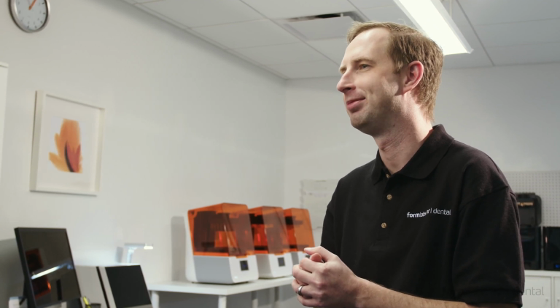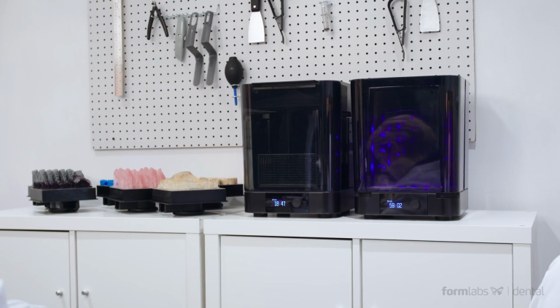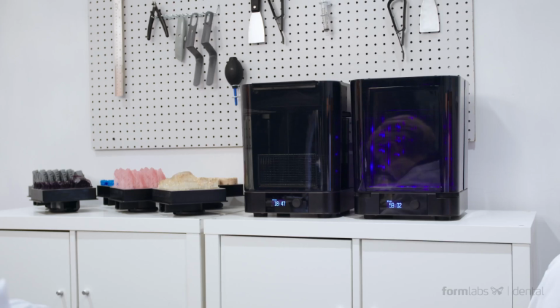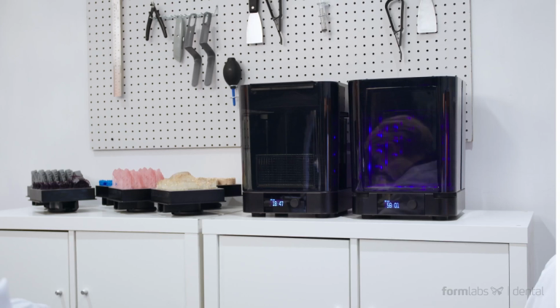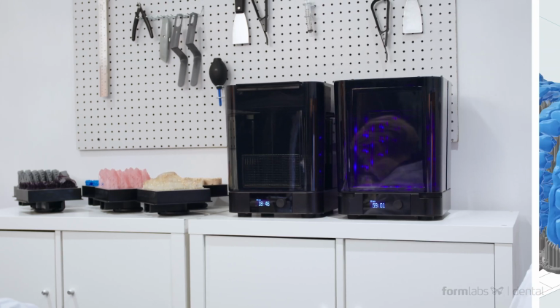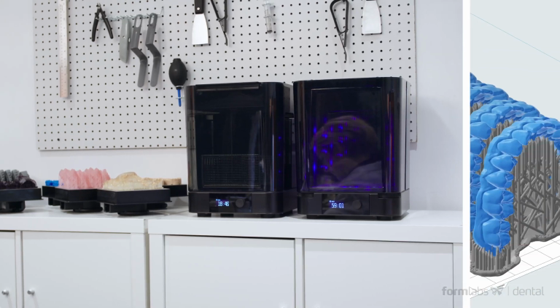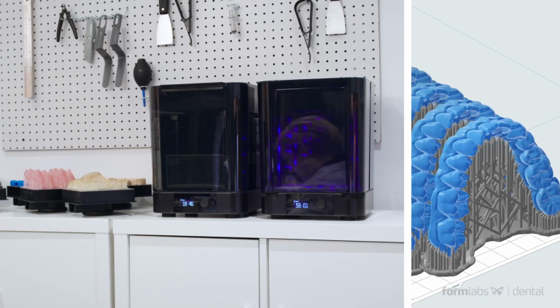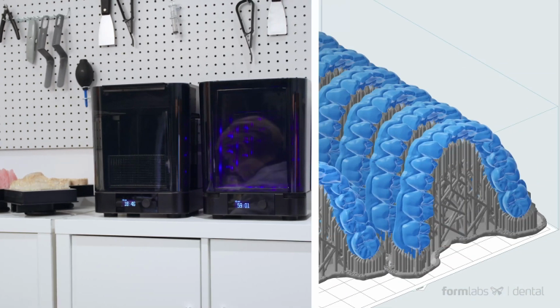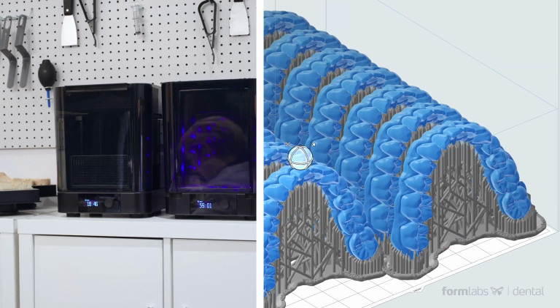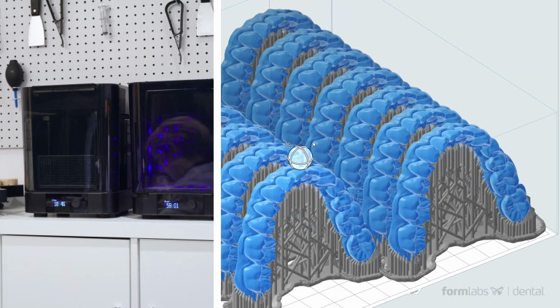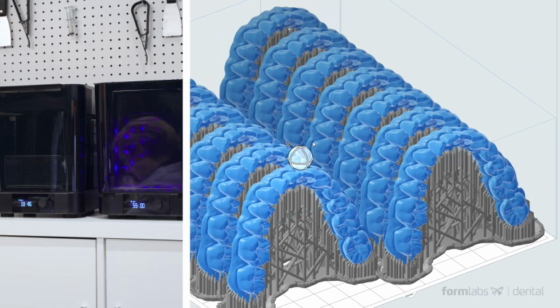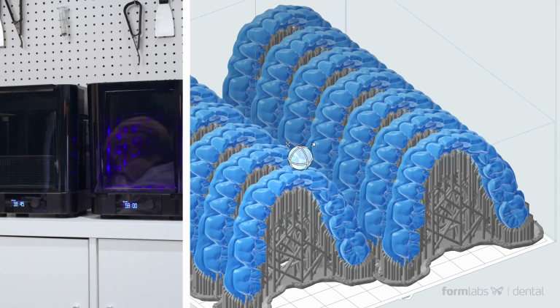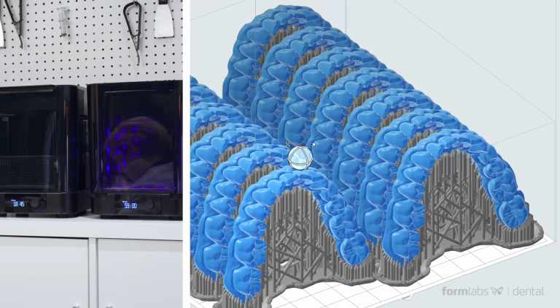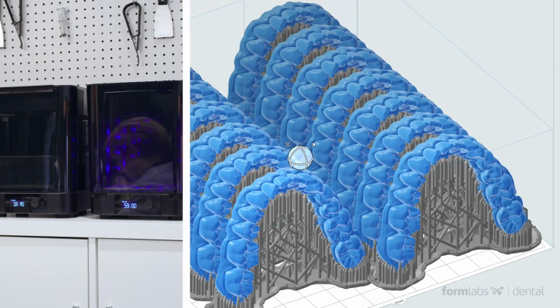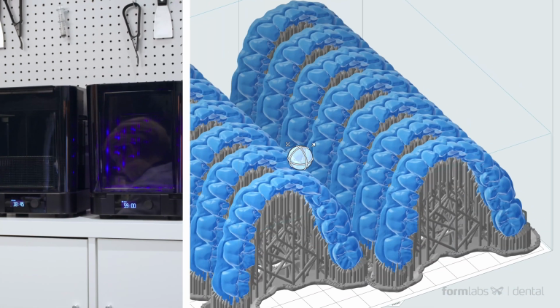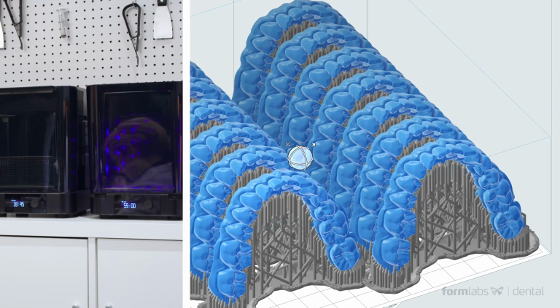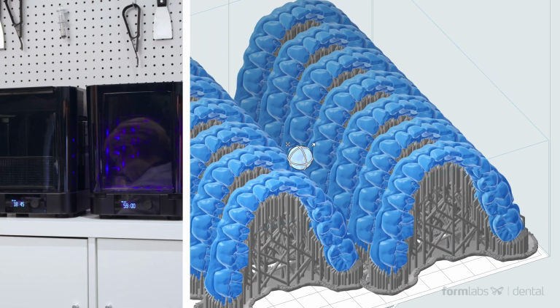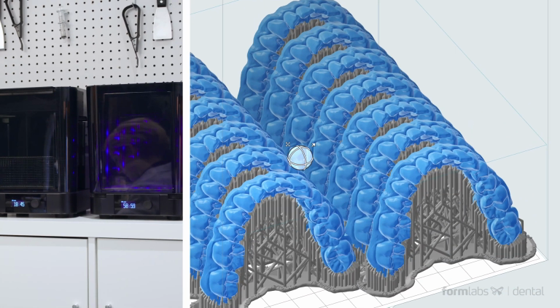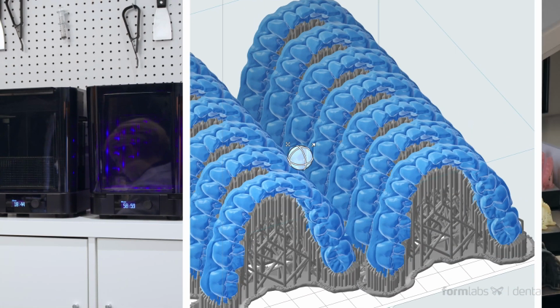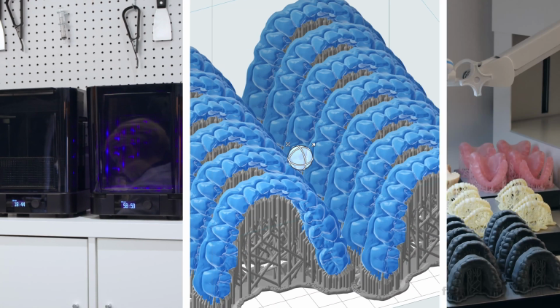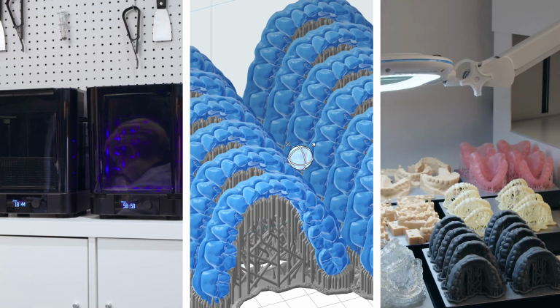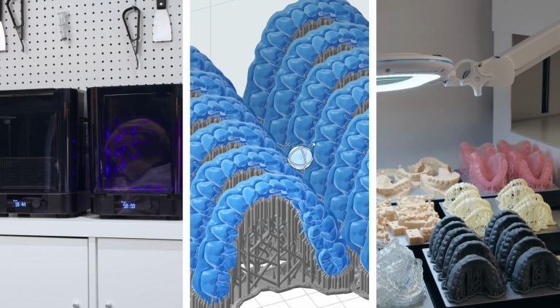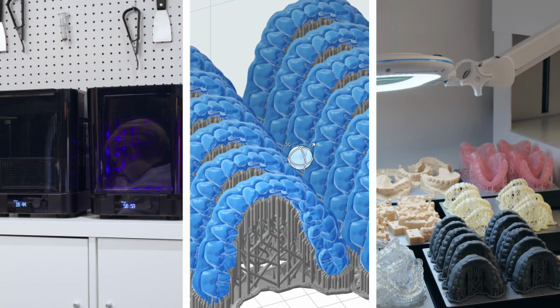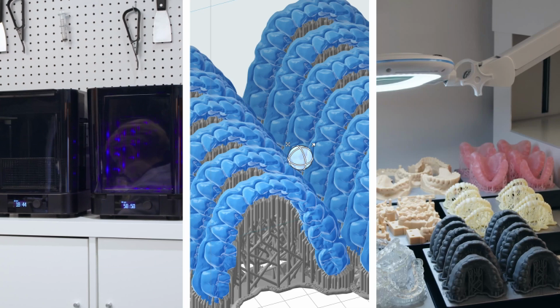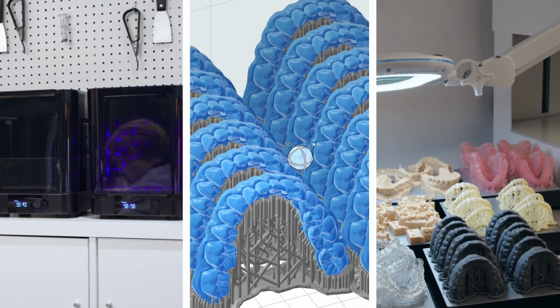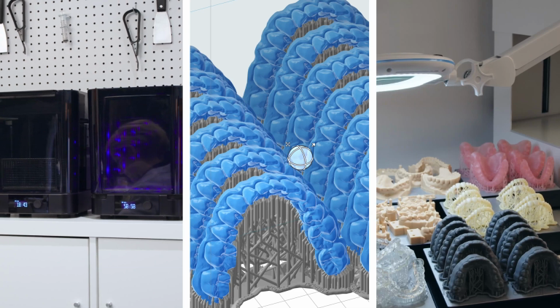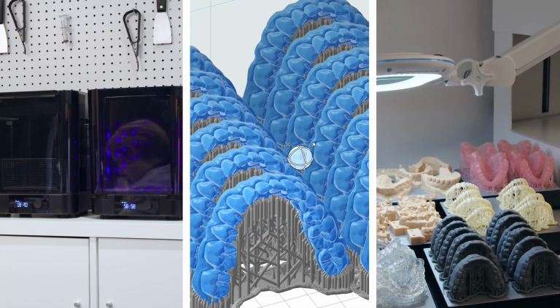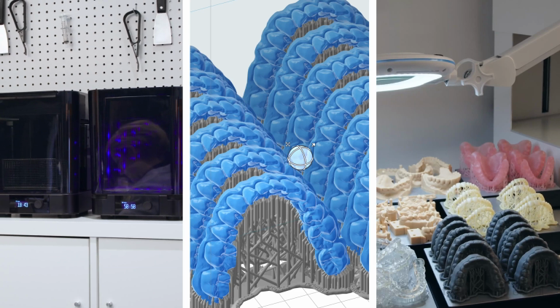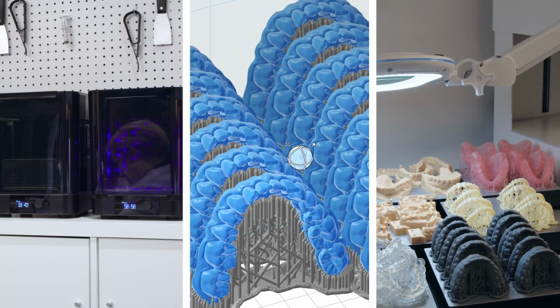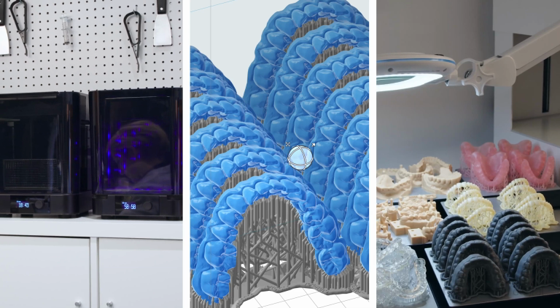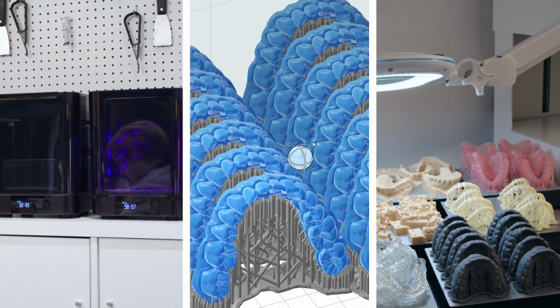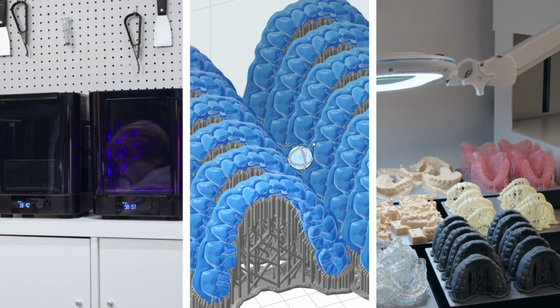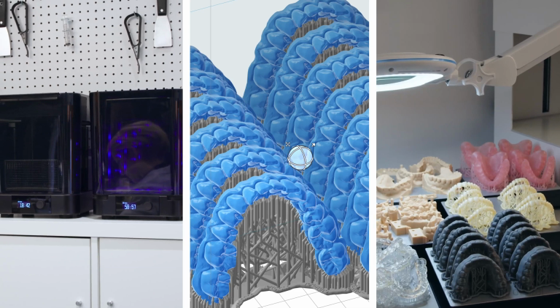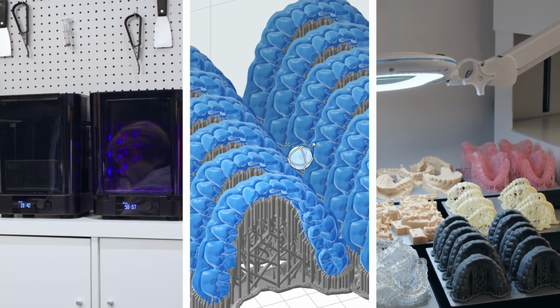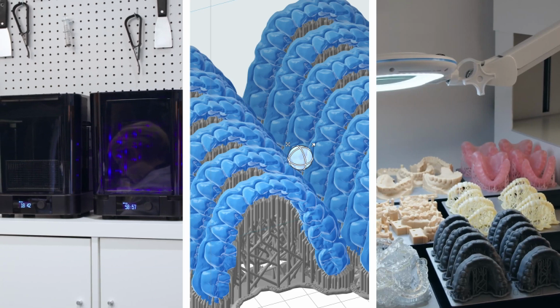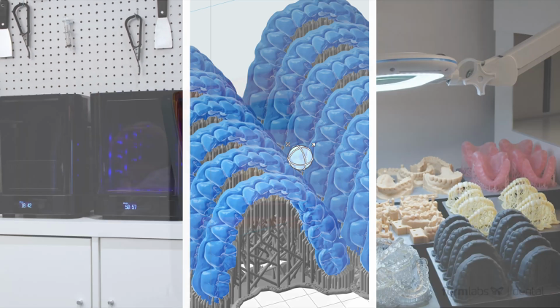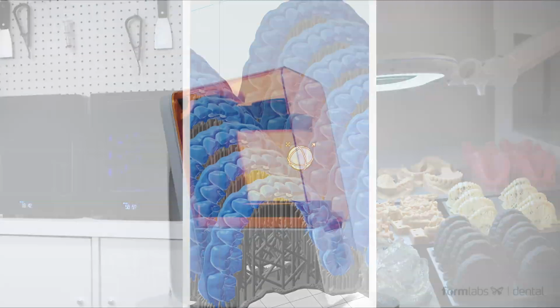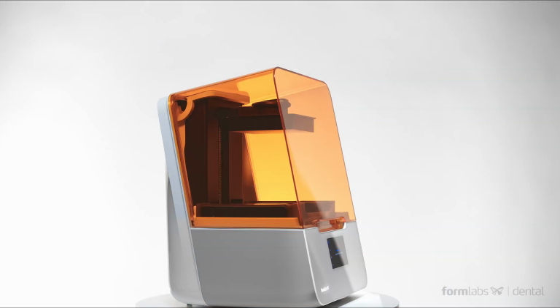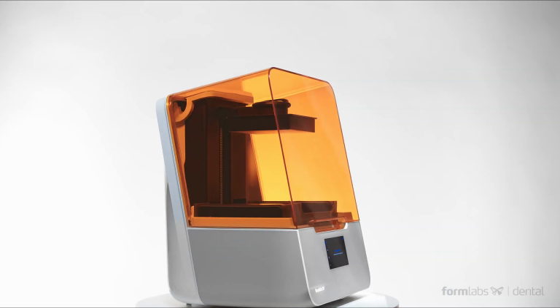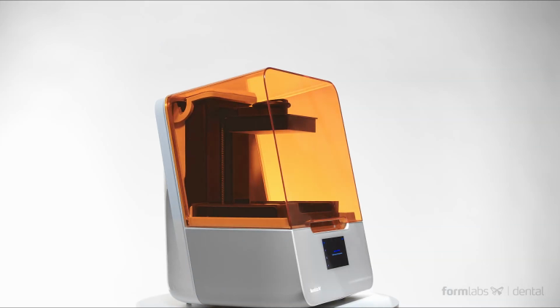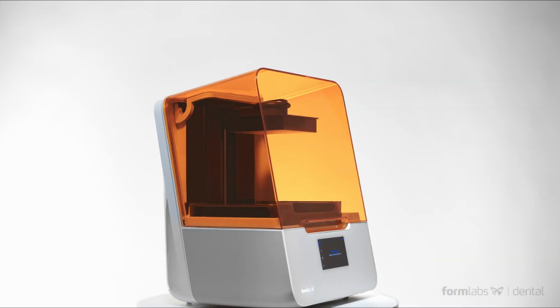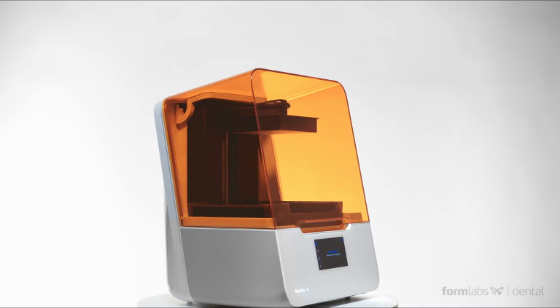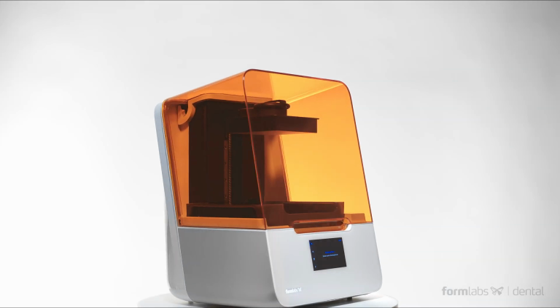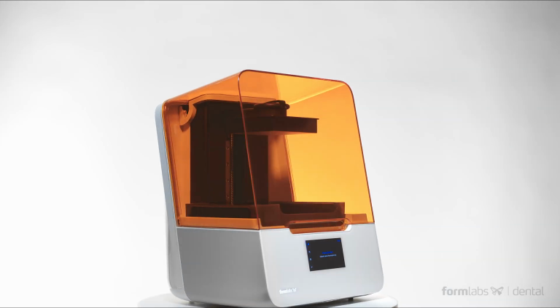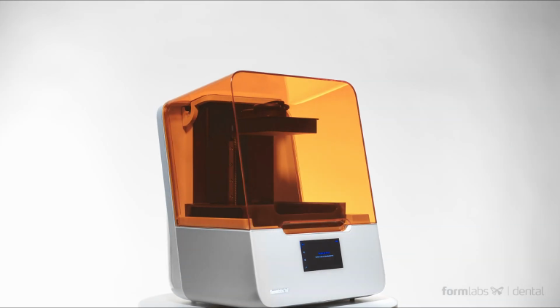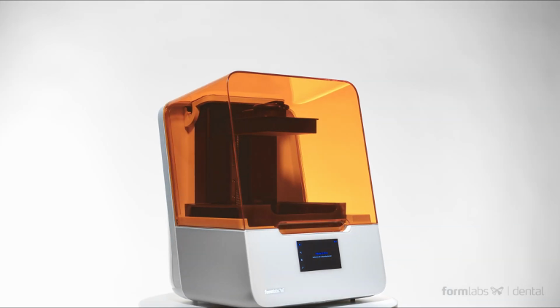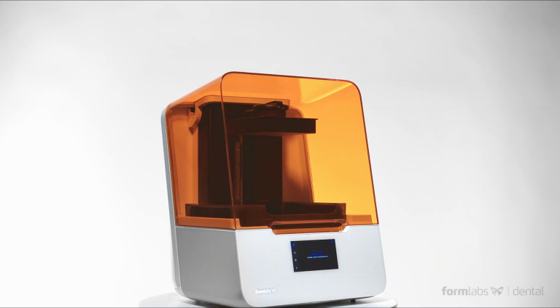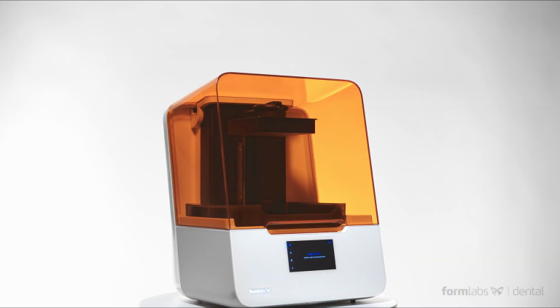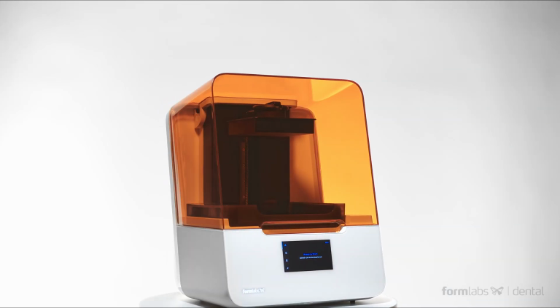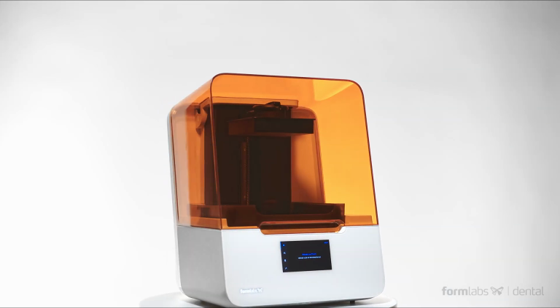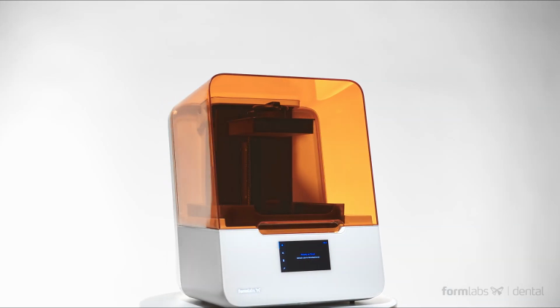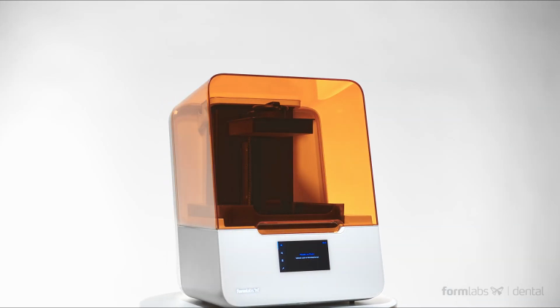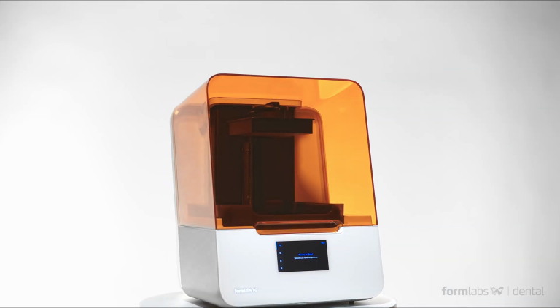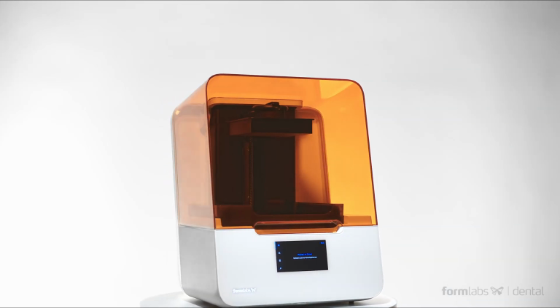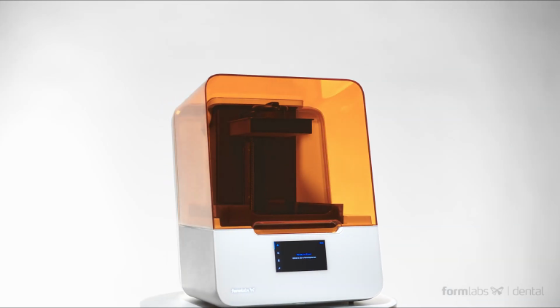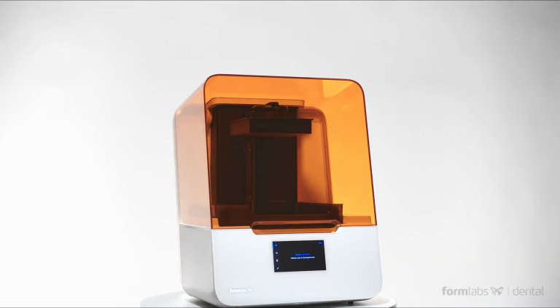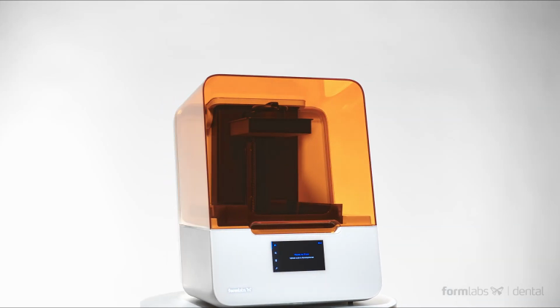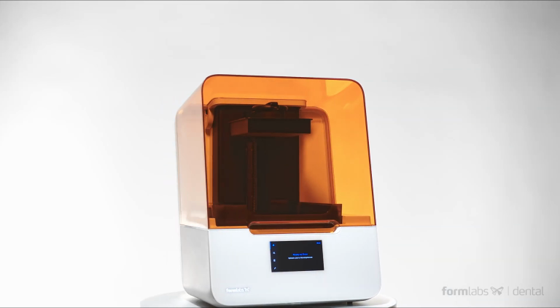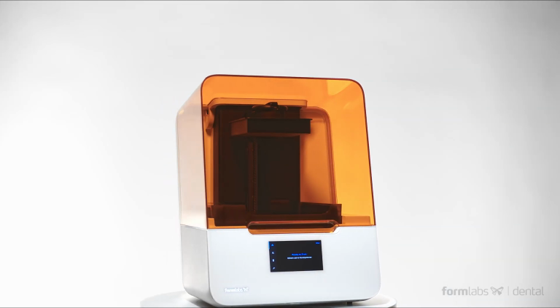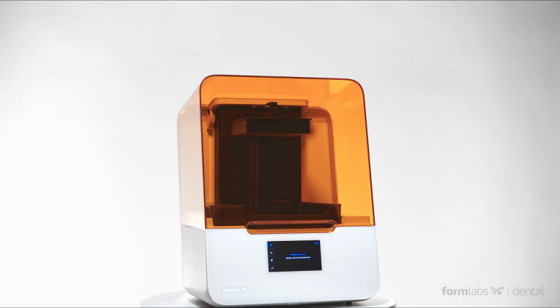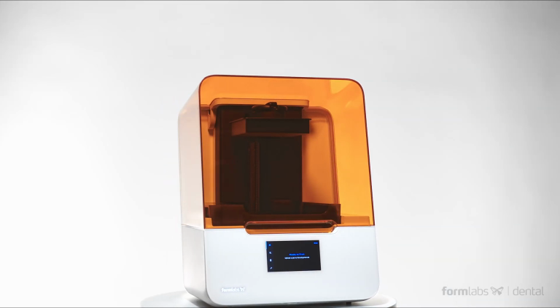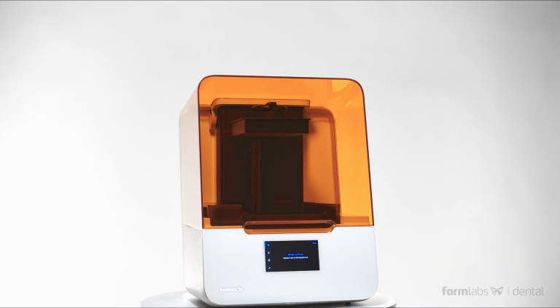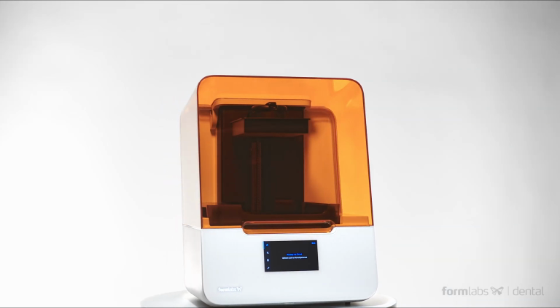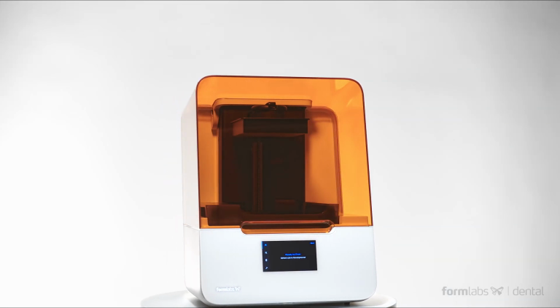With Formlabs Dental, high-quality dental 3D printing is now more accessible than ever before.